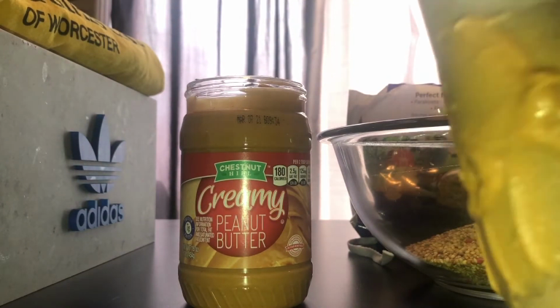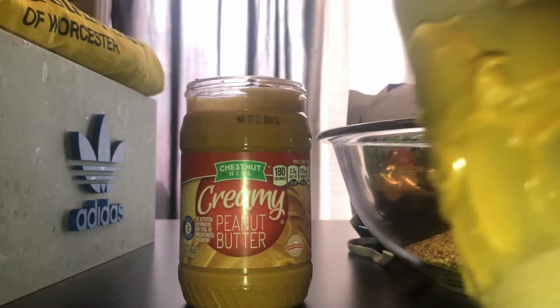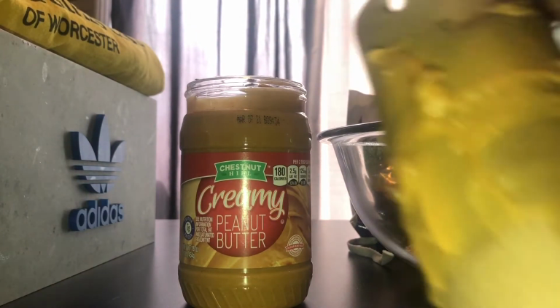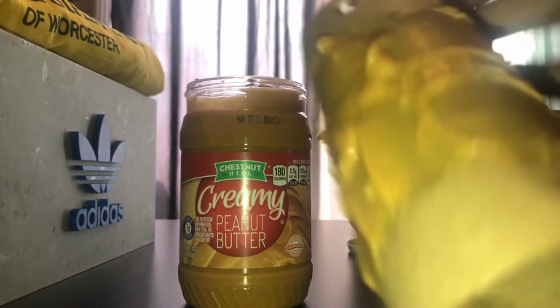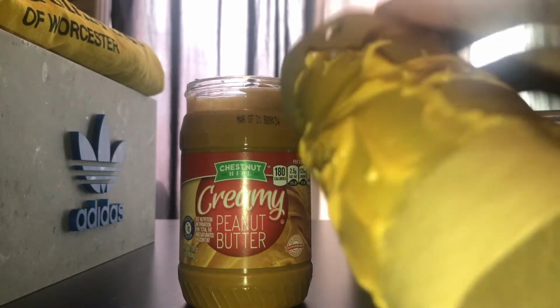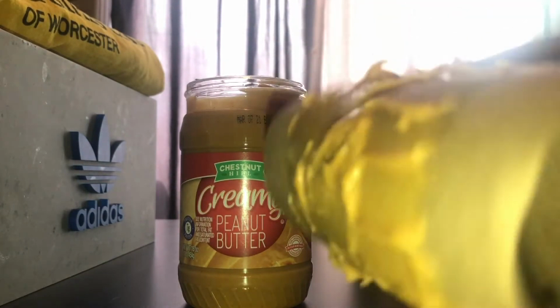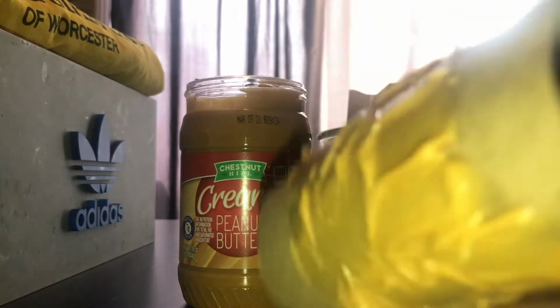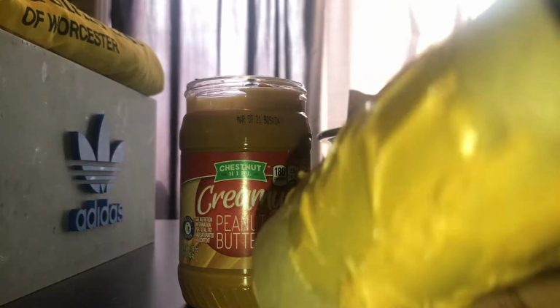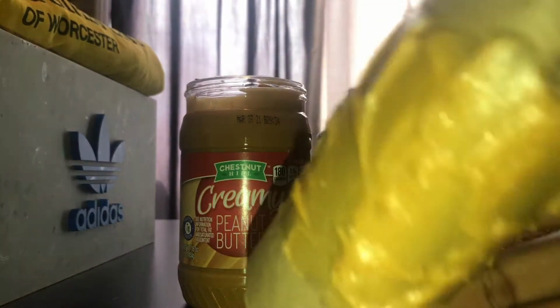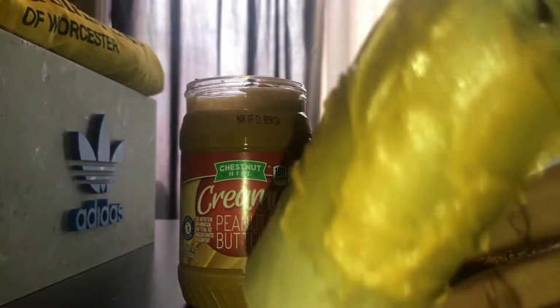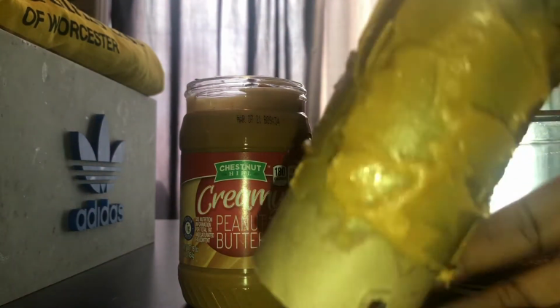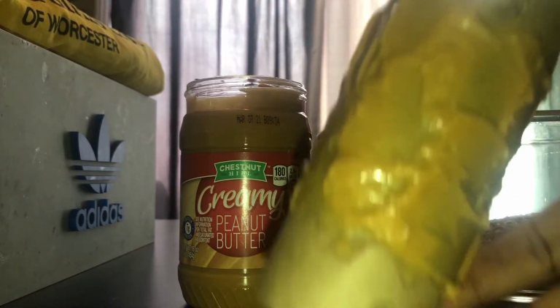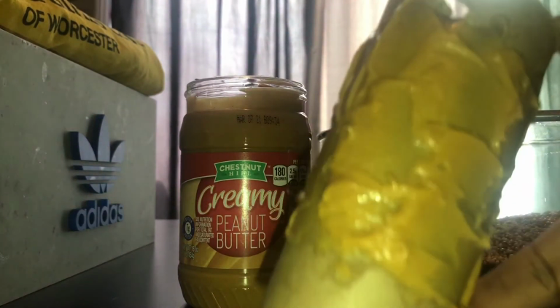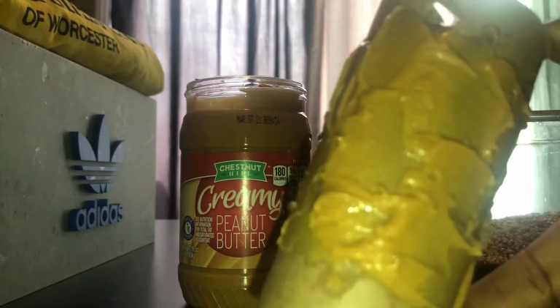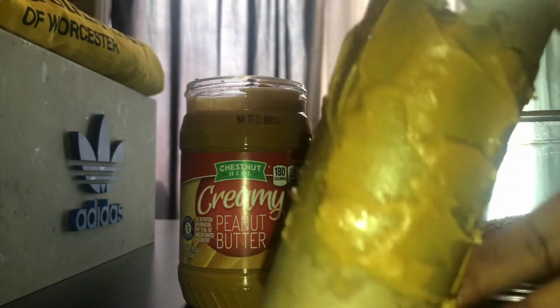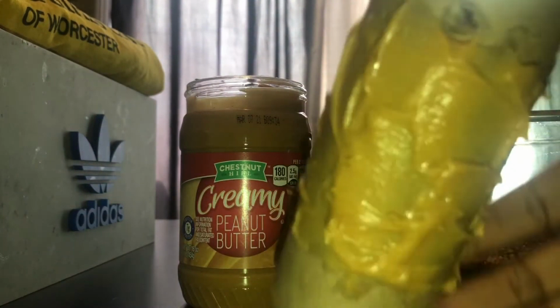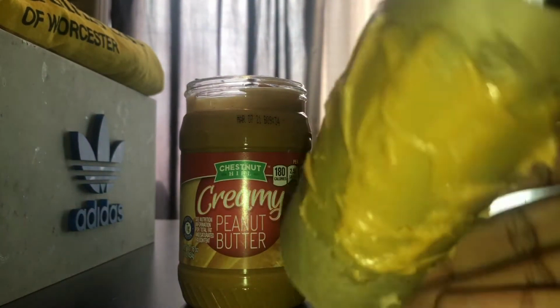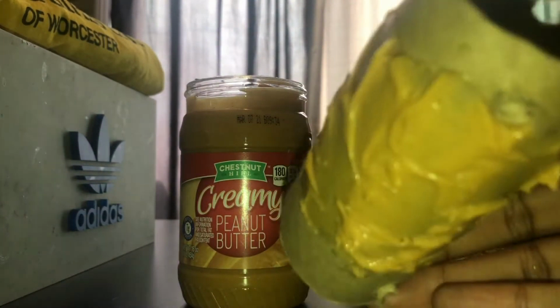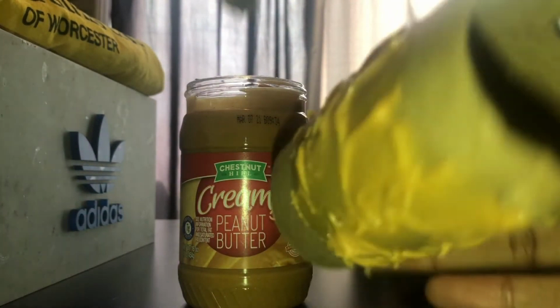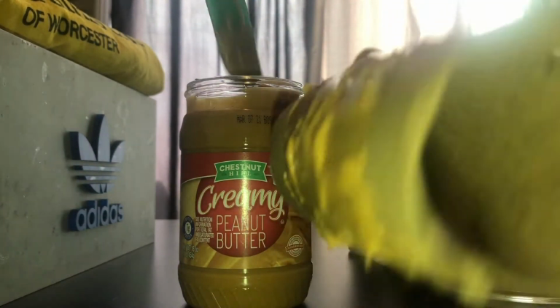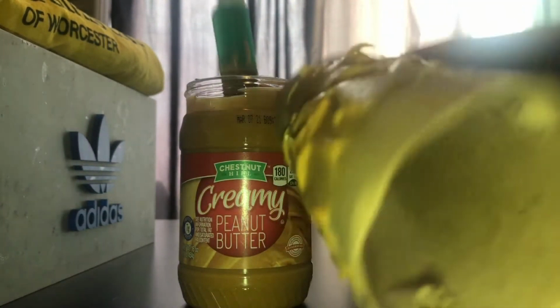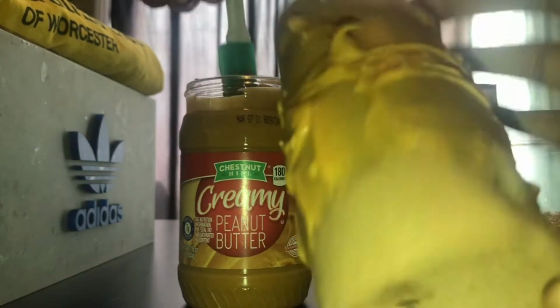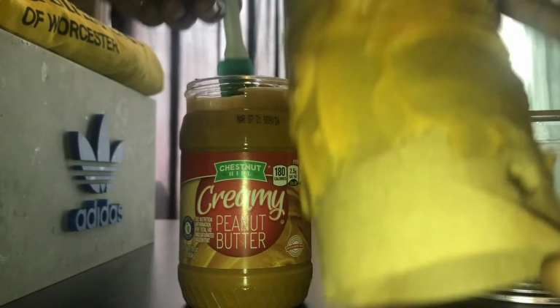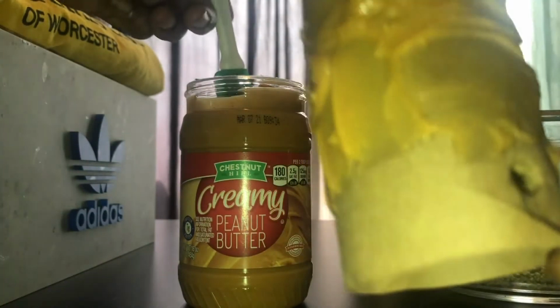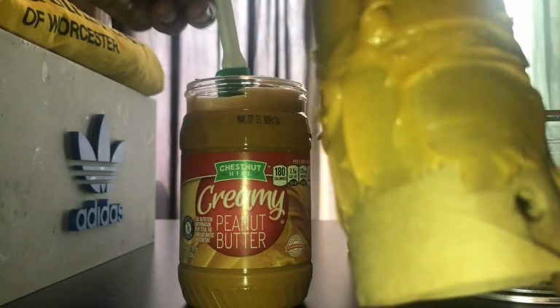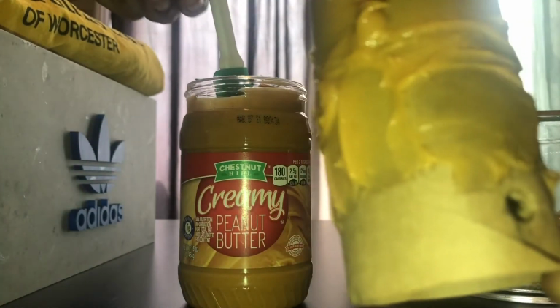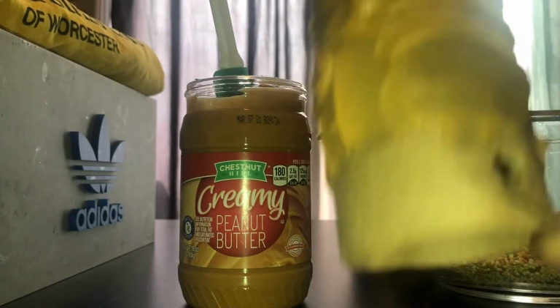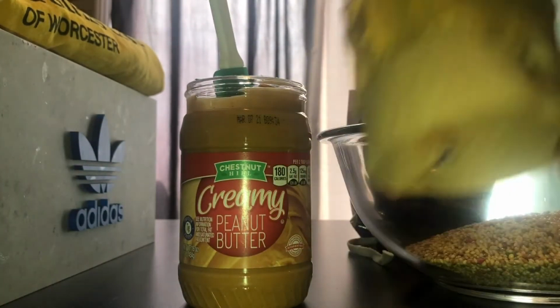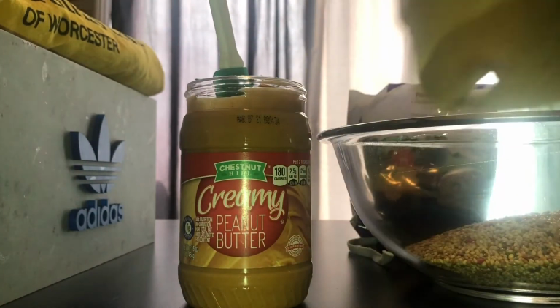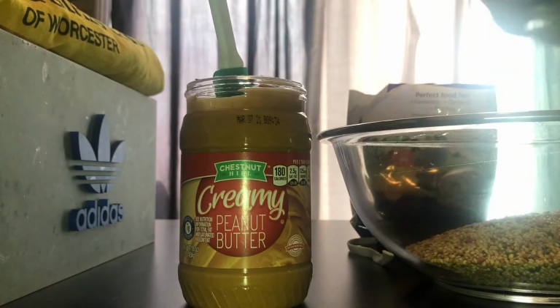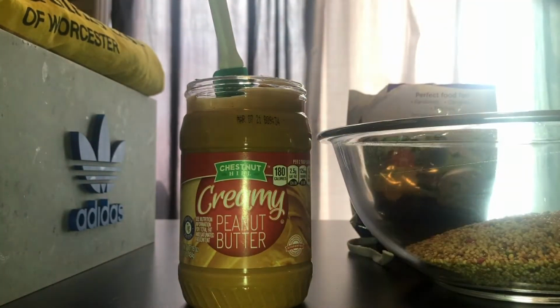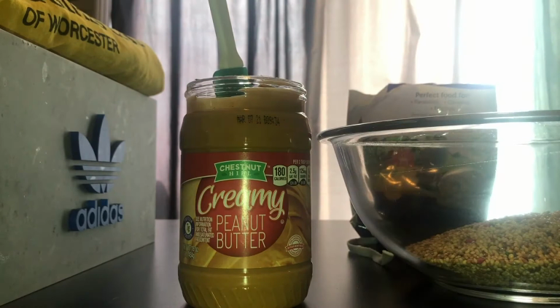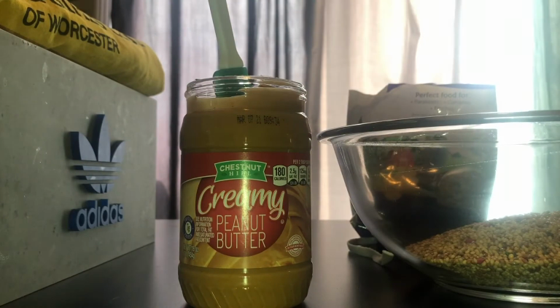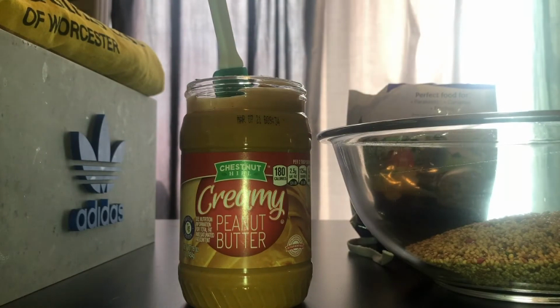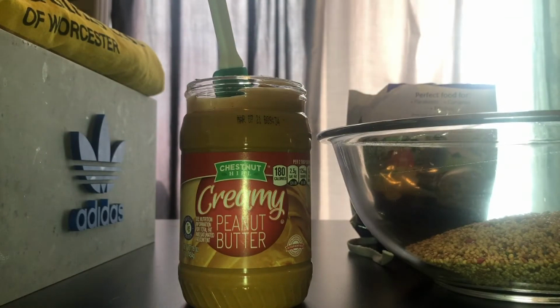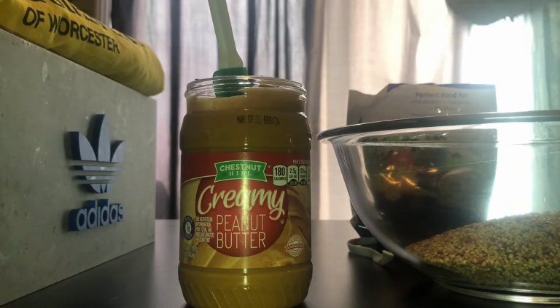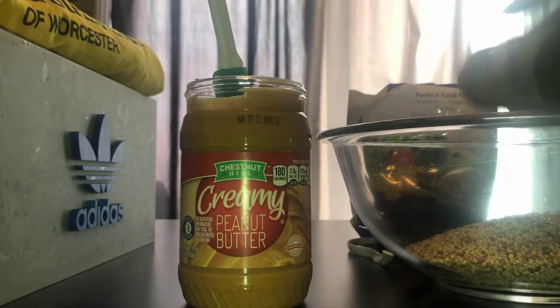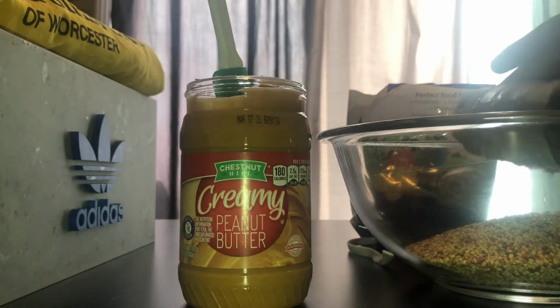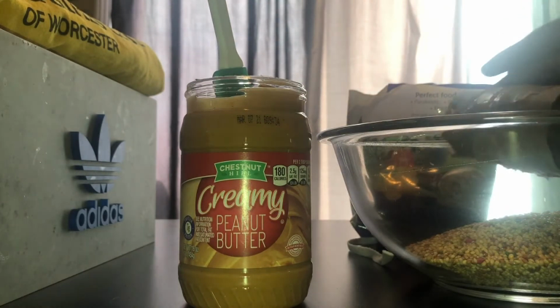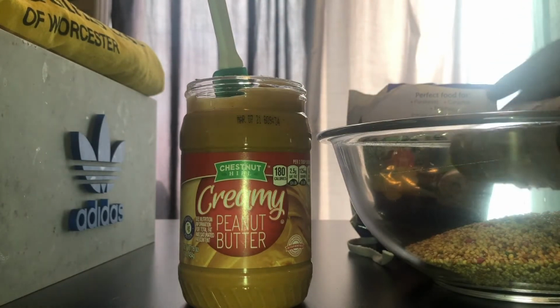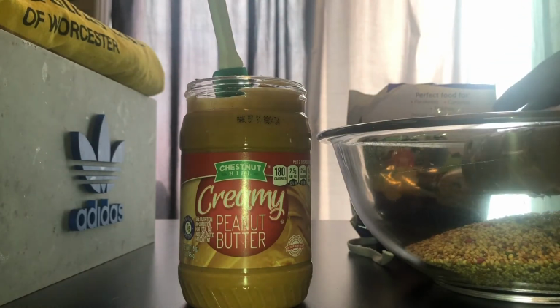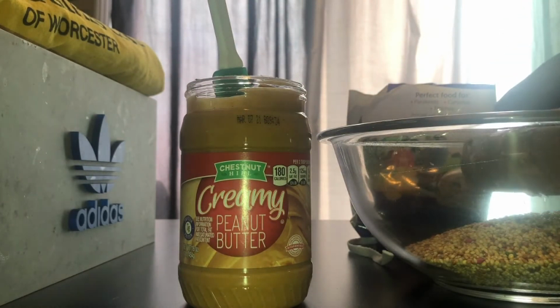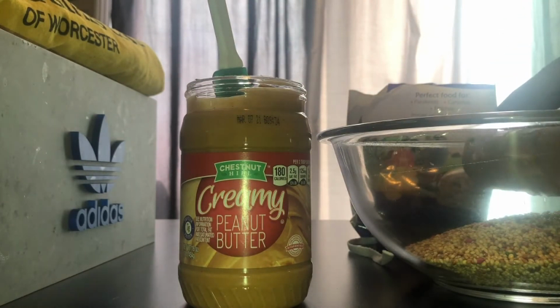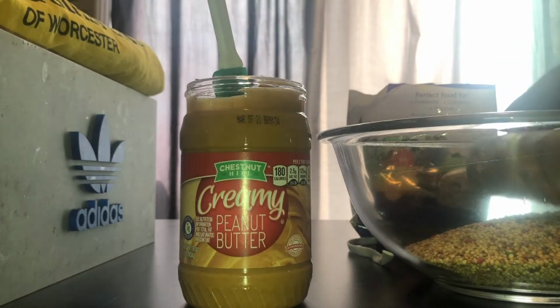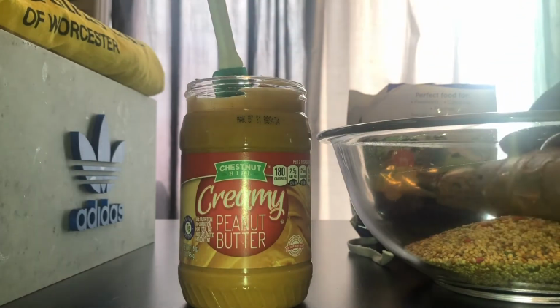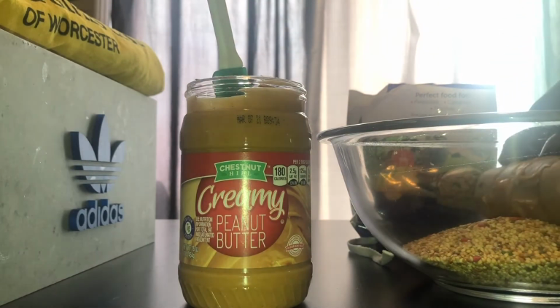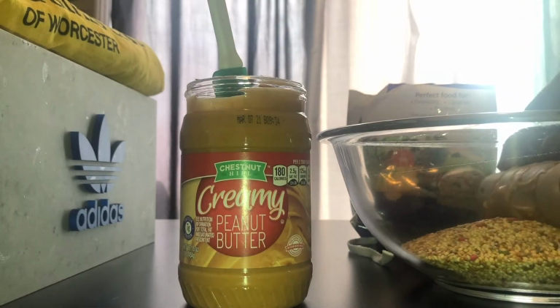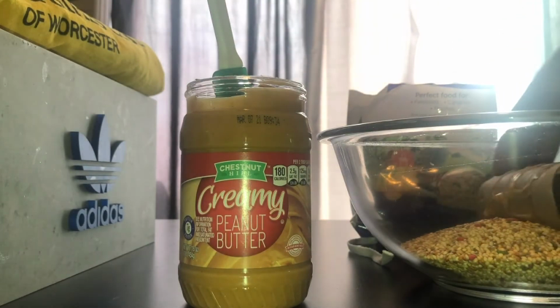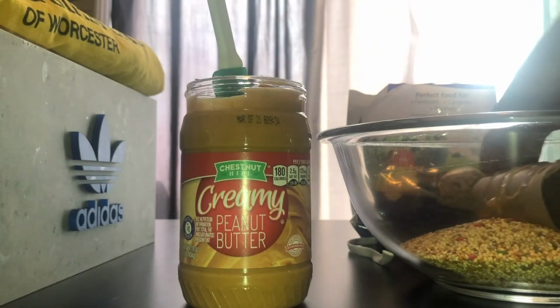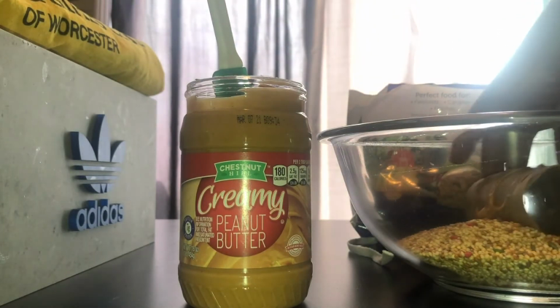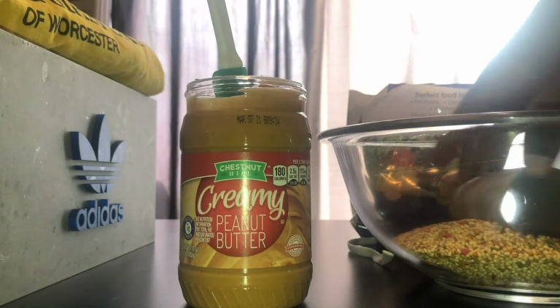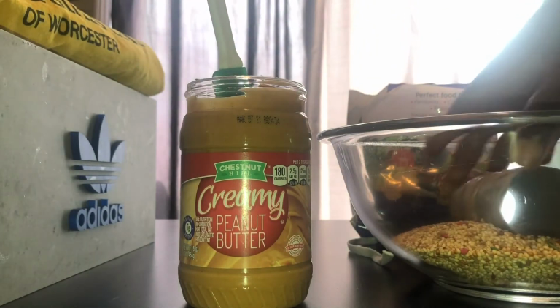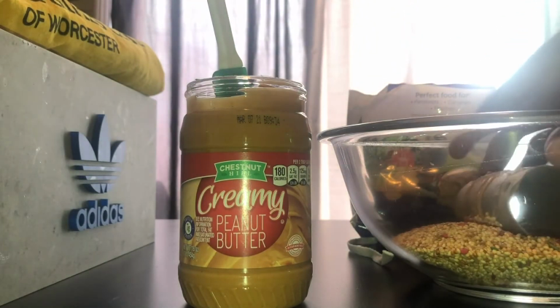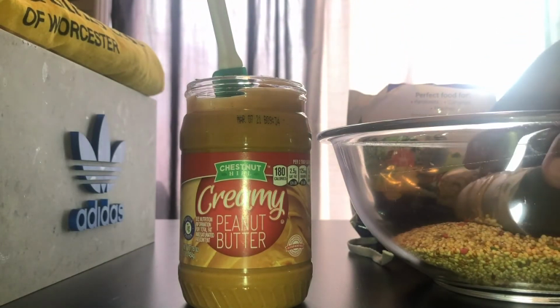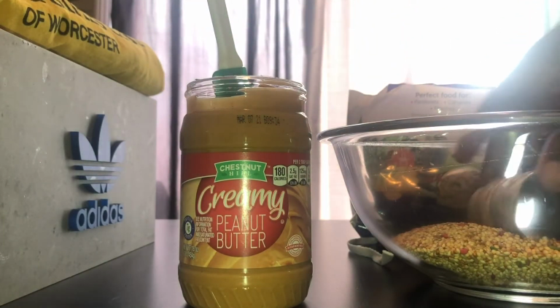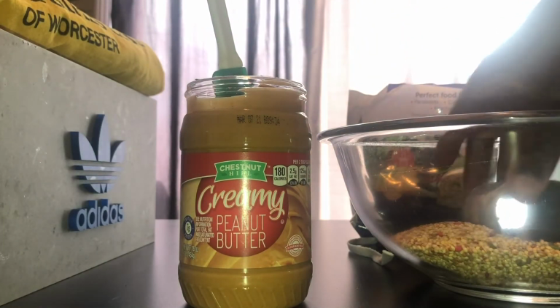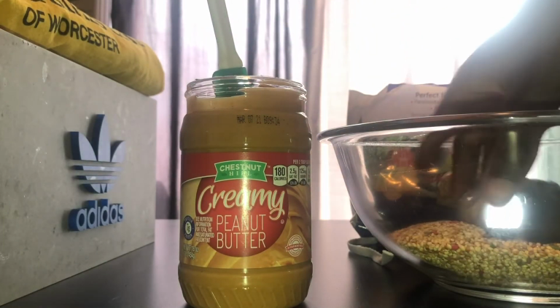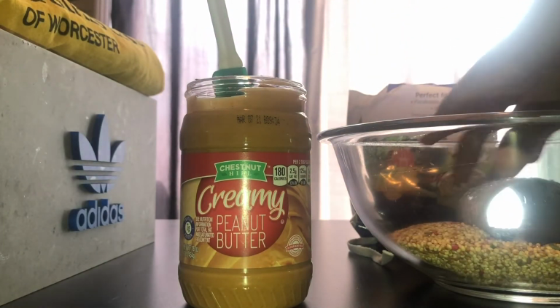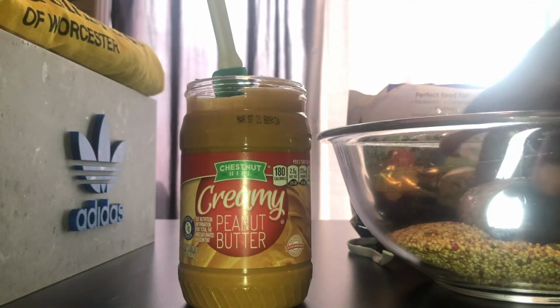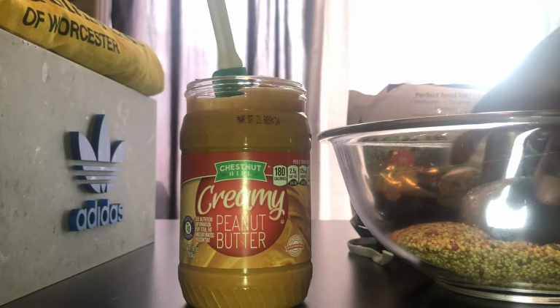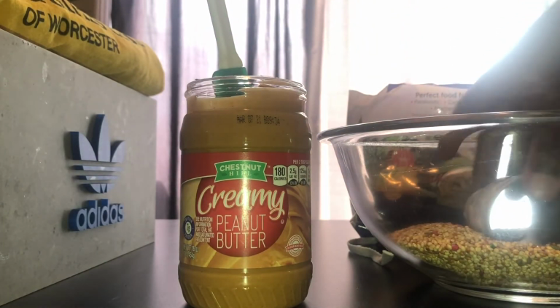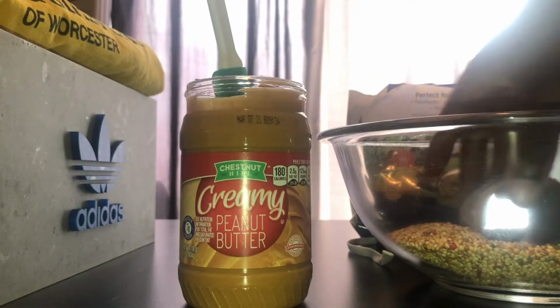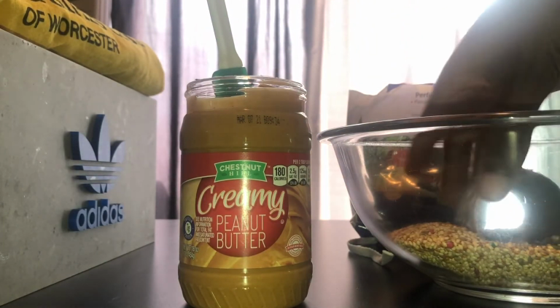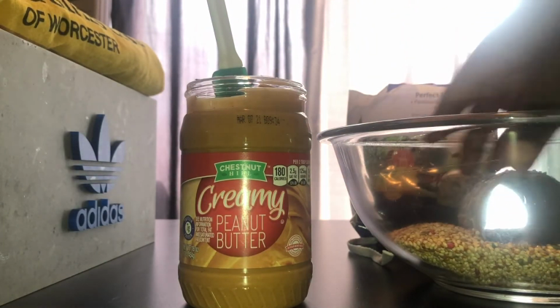Once you've coated the middle of the toilet paper roll, place that into the mixing bowl with the bird seeds until the bird seeds coat all of the peanut butter.